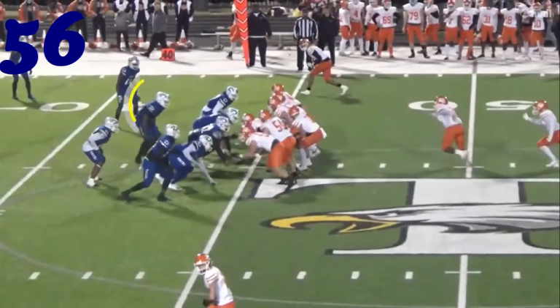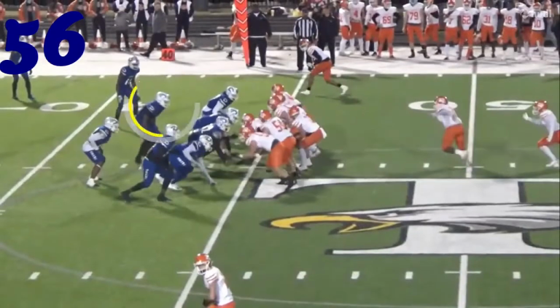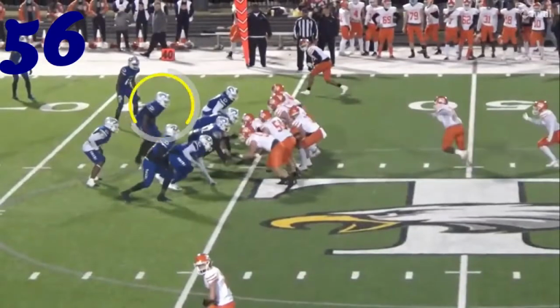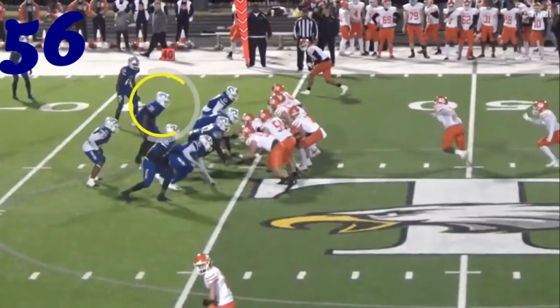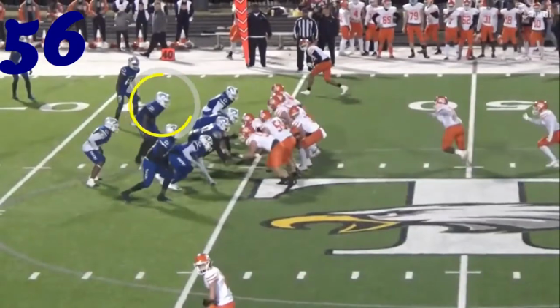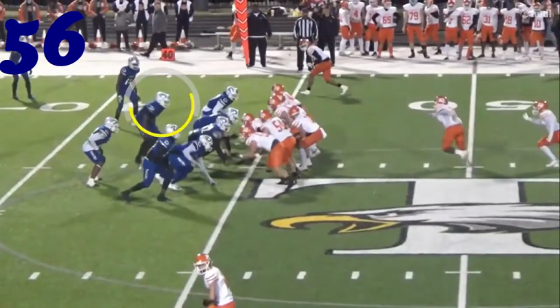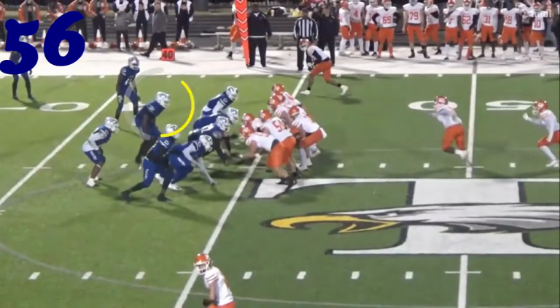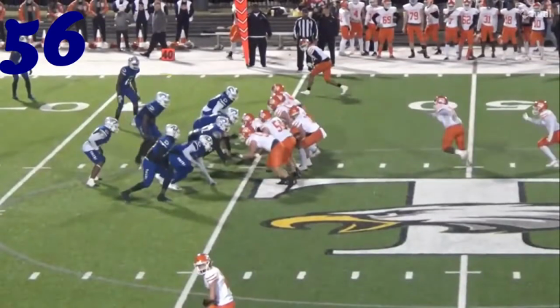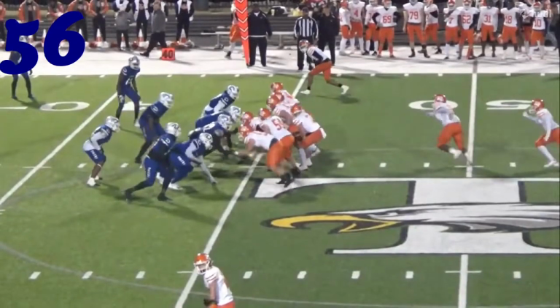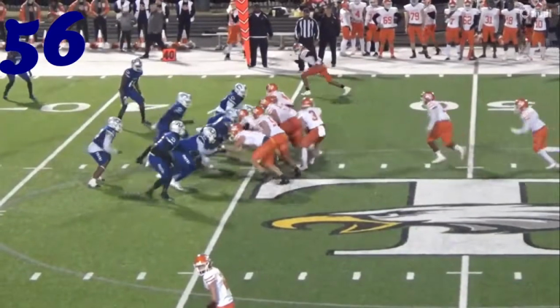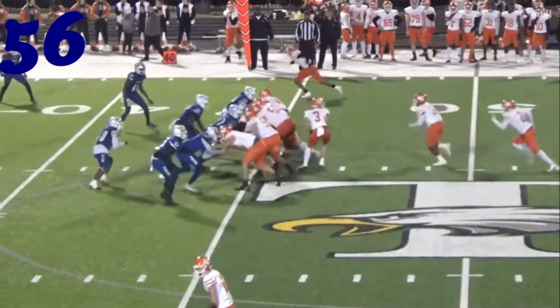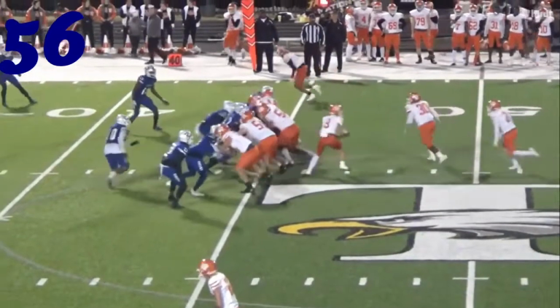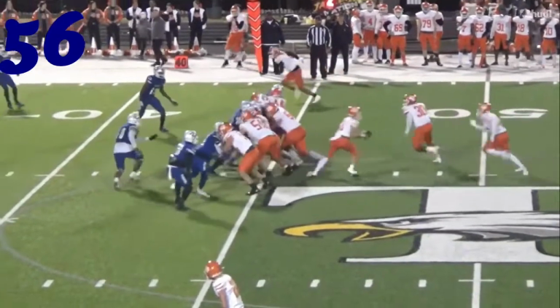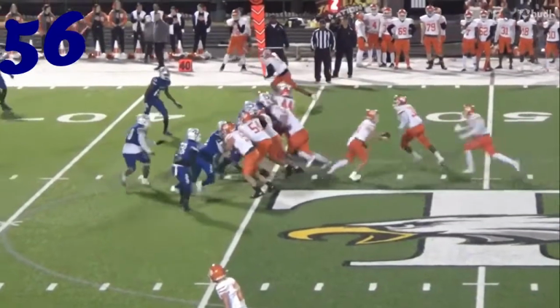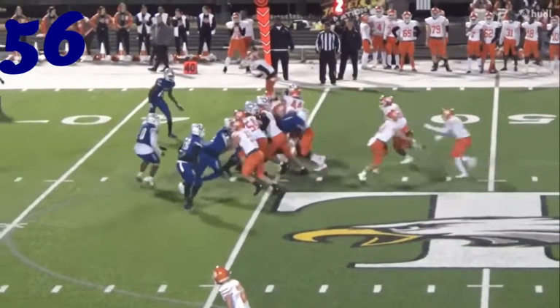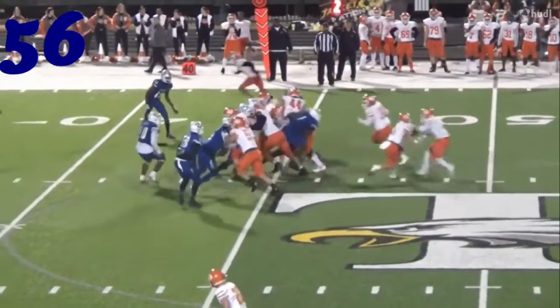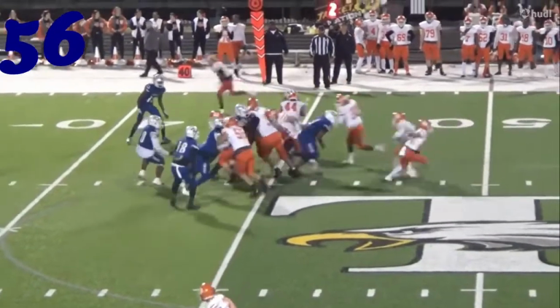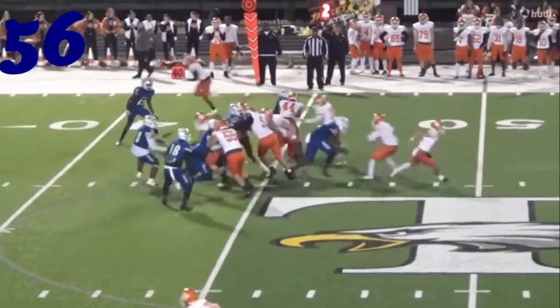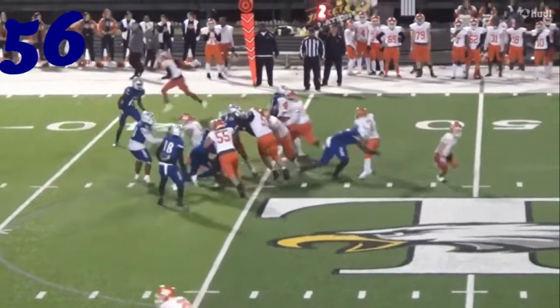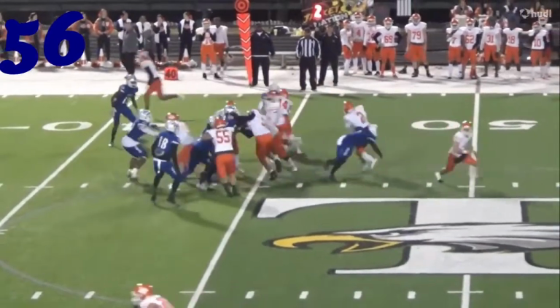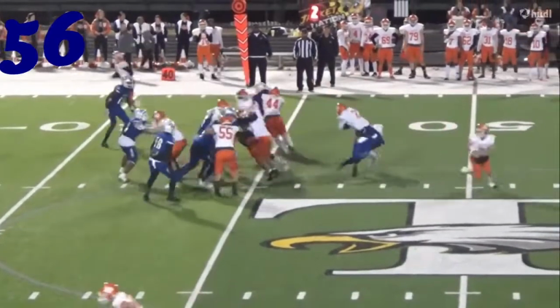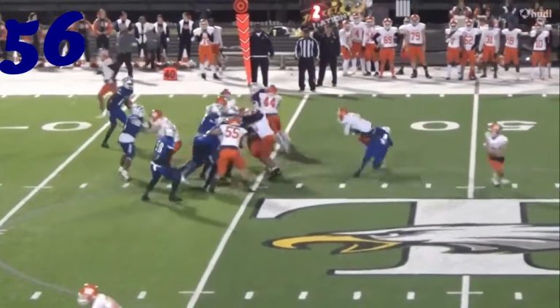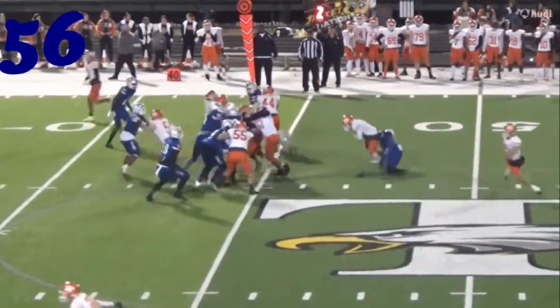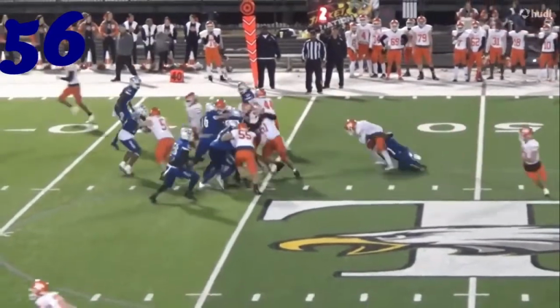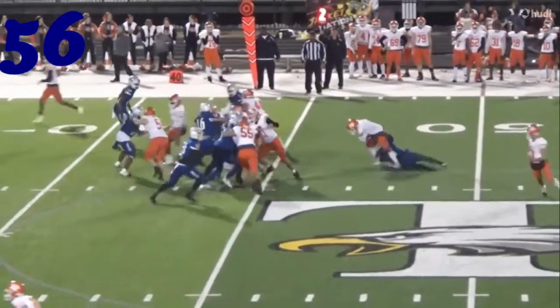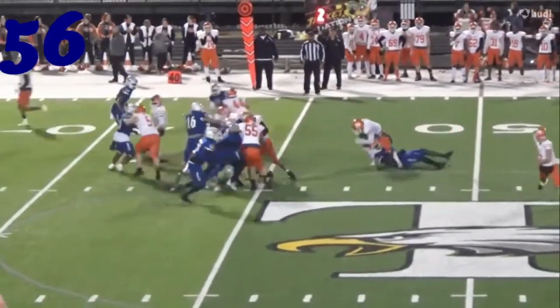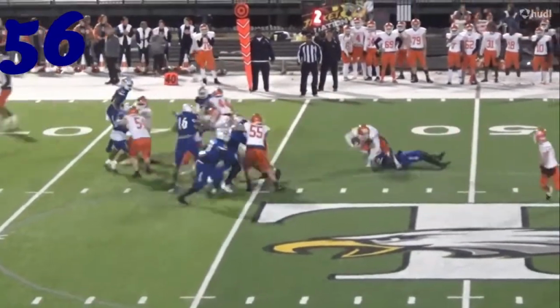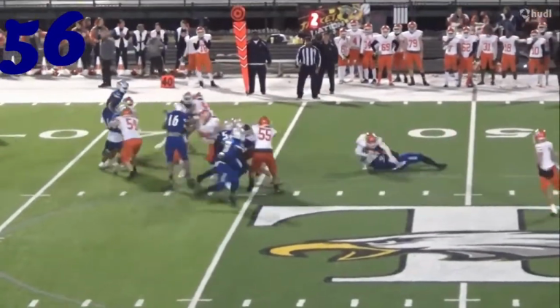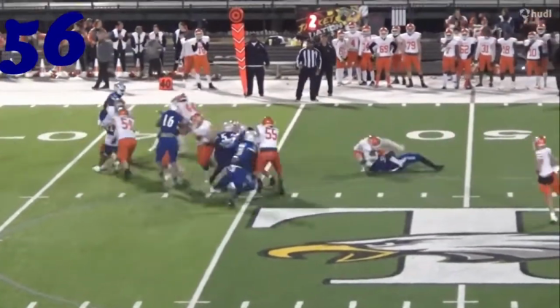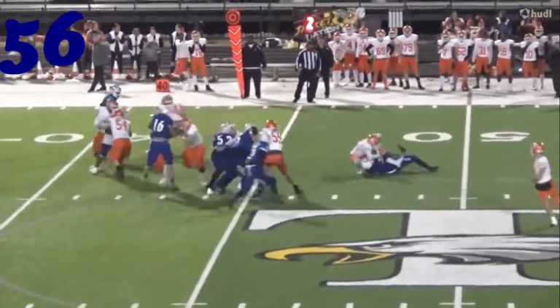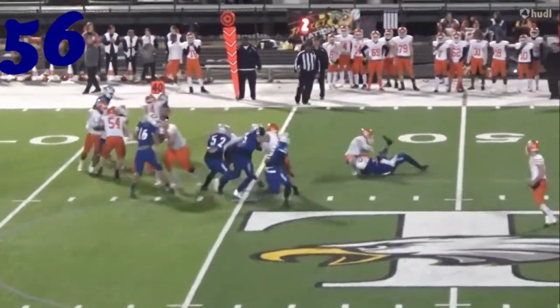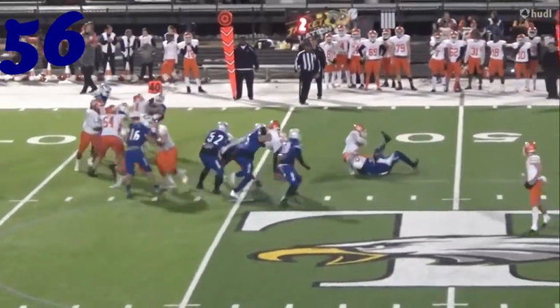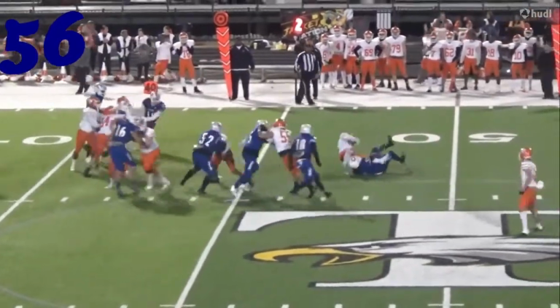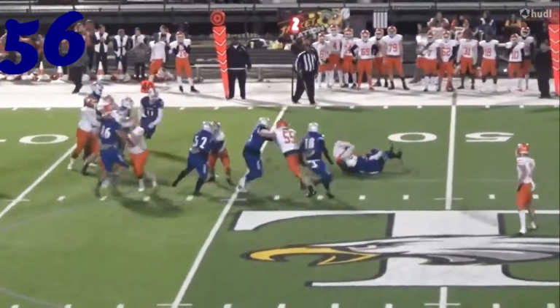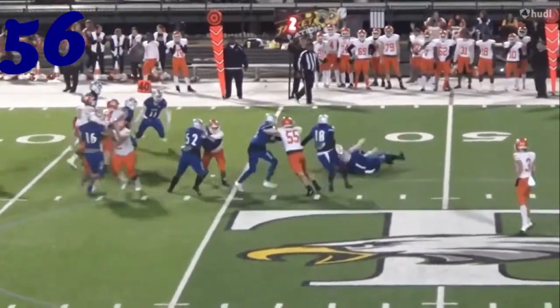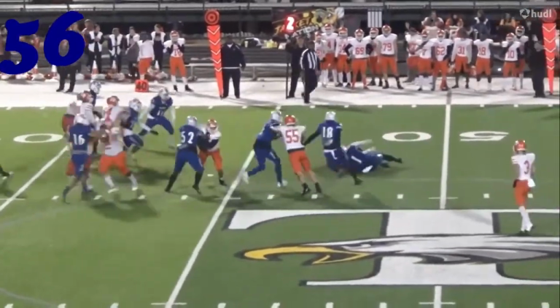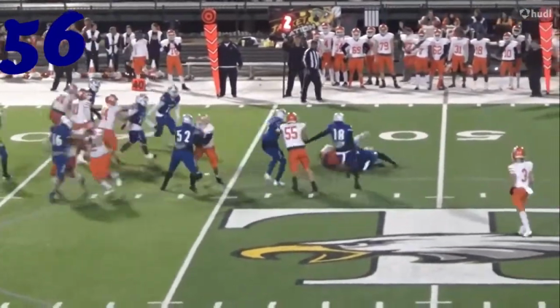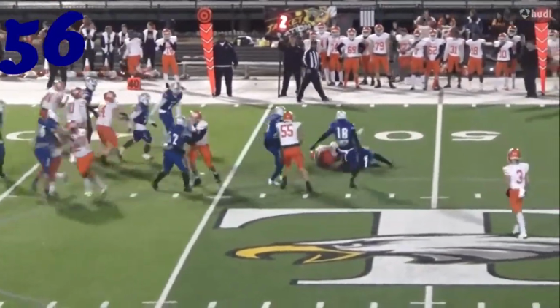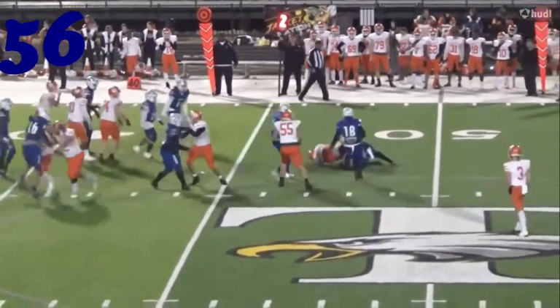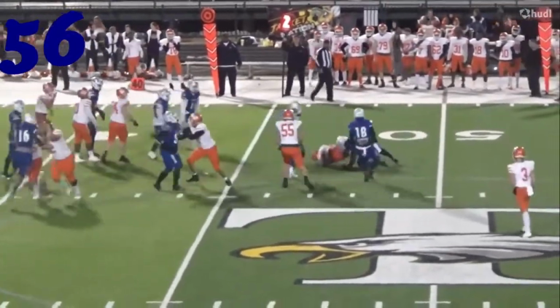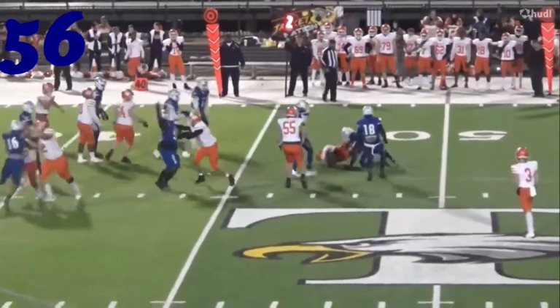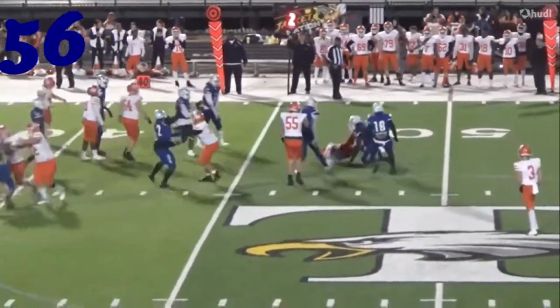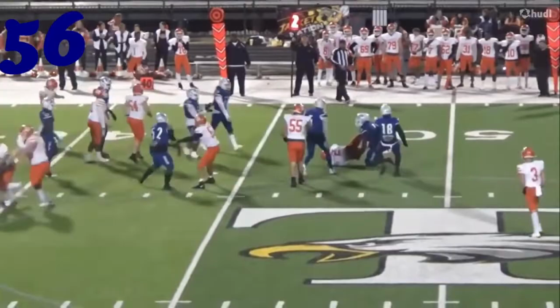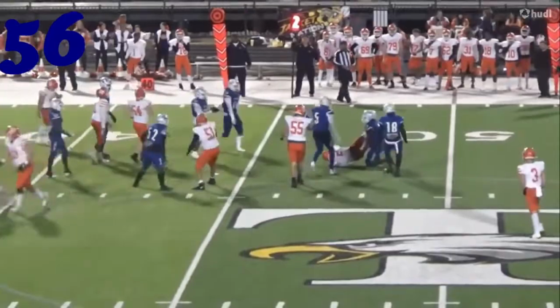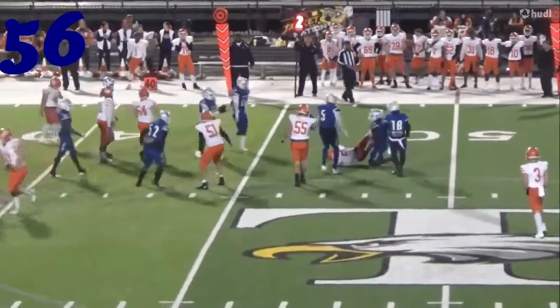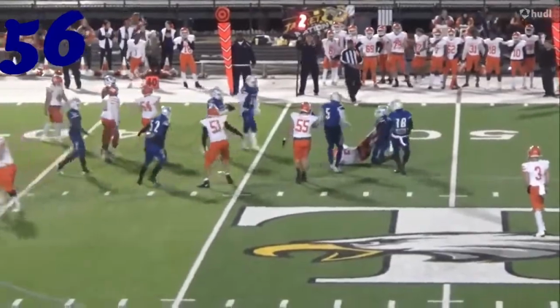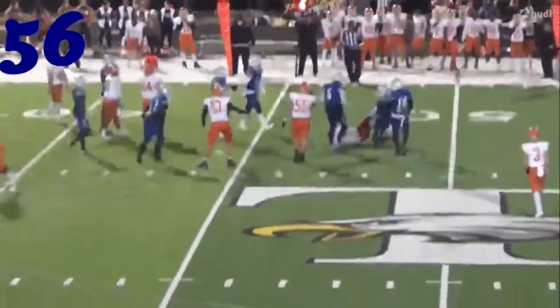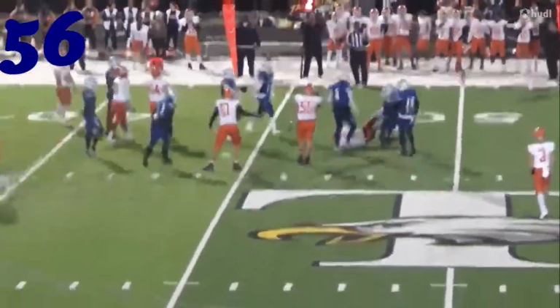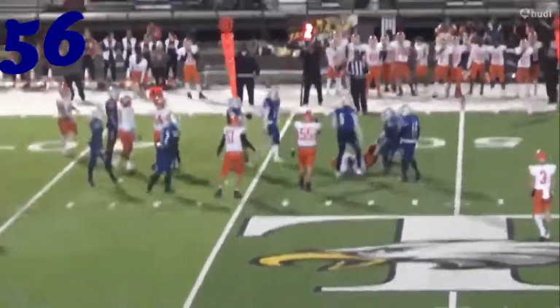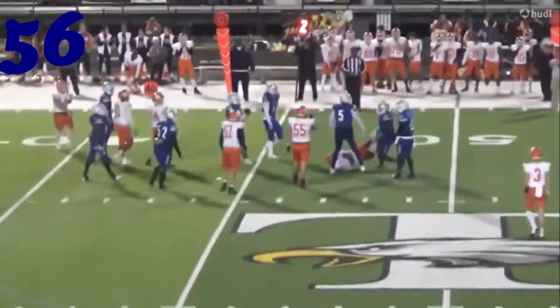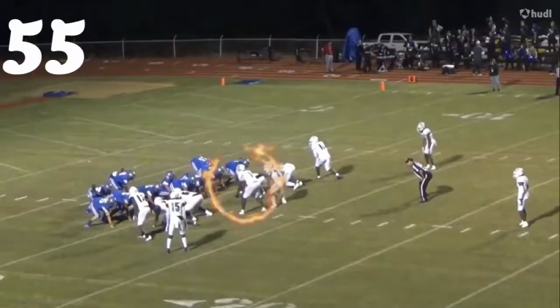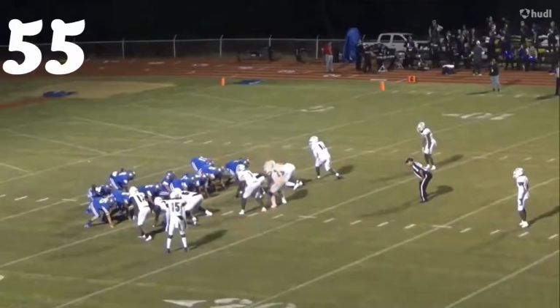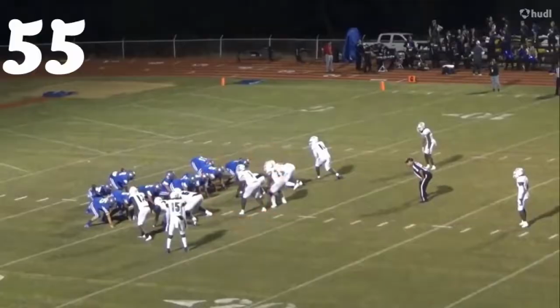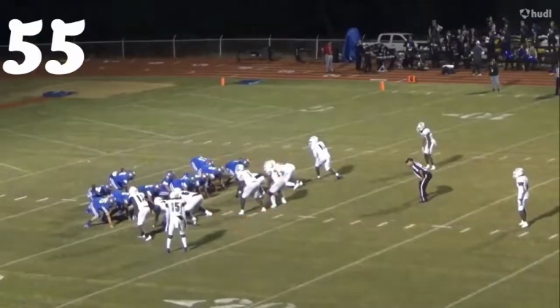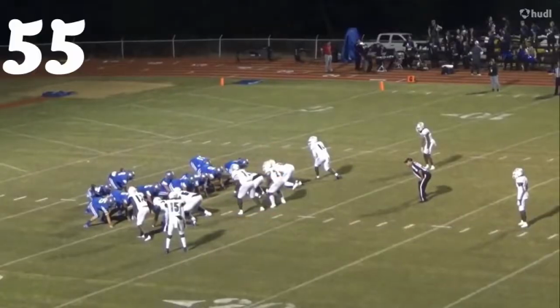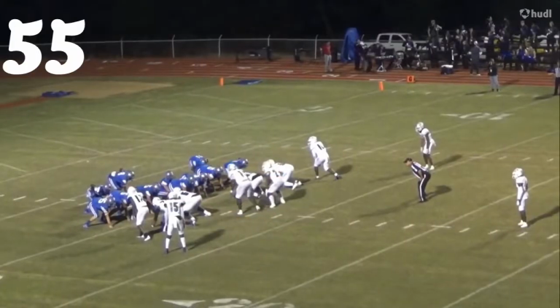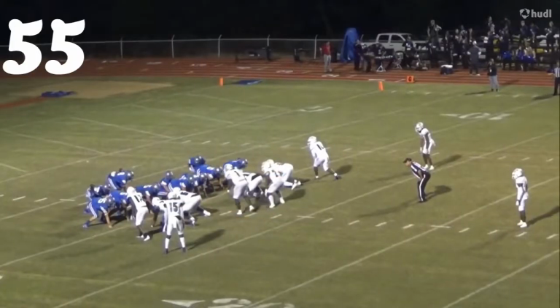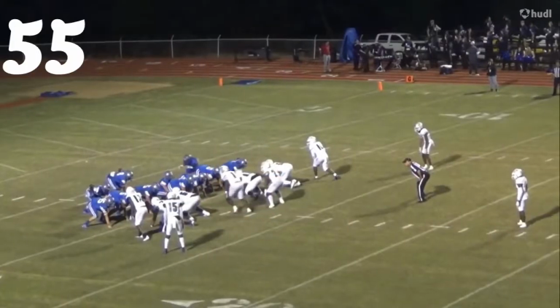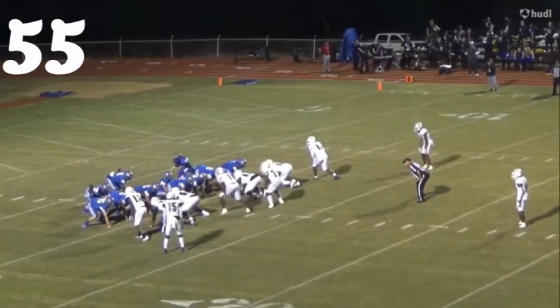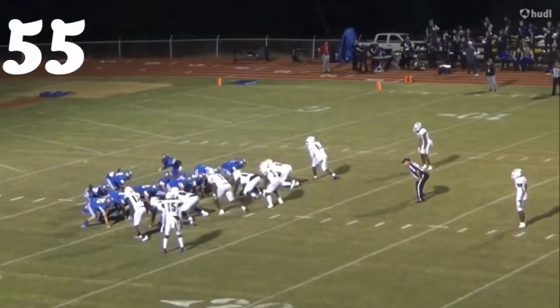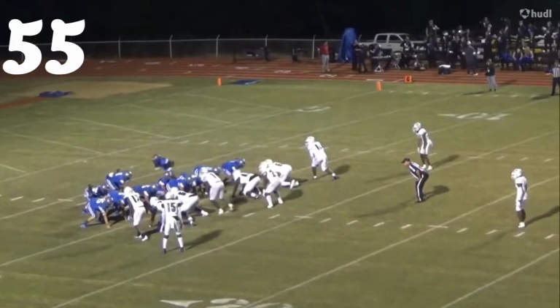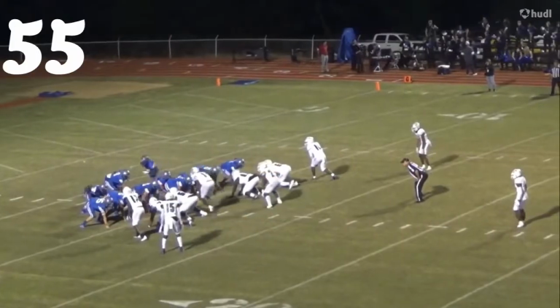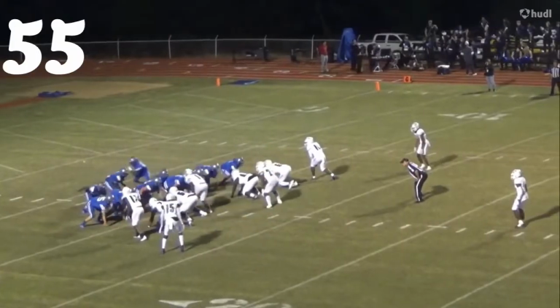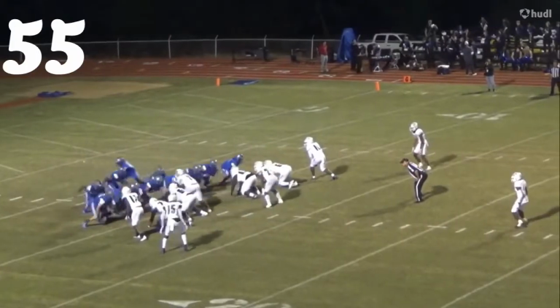Number 56, D. Lewis from Daingerfield against Elysian Fields — great tackle there on the inside zone.